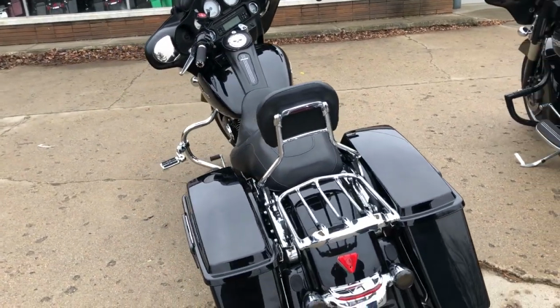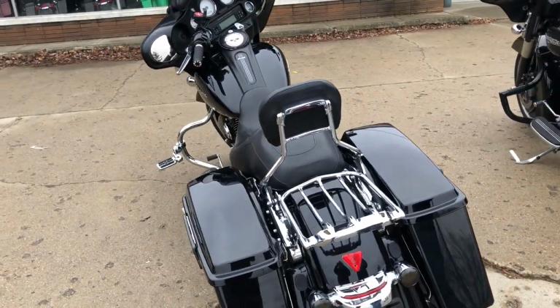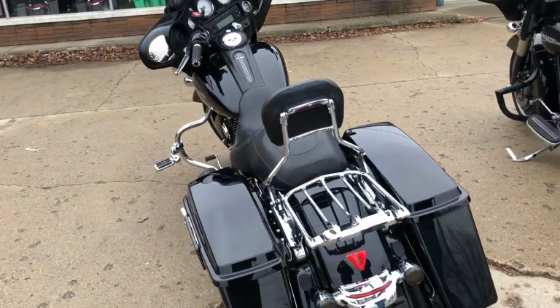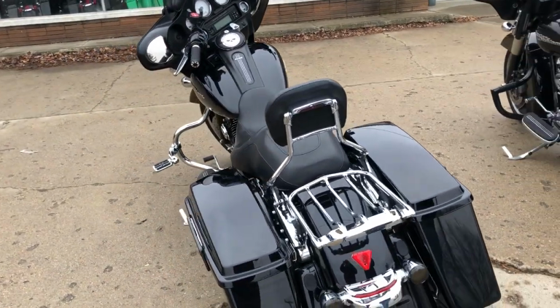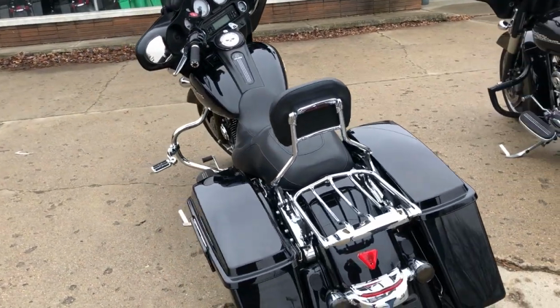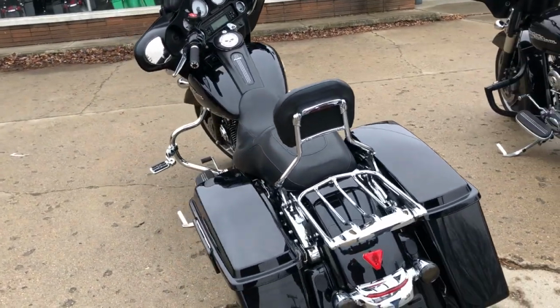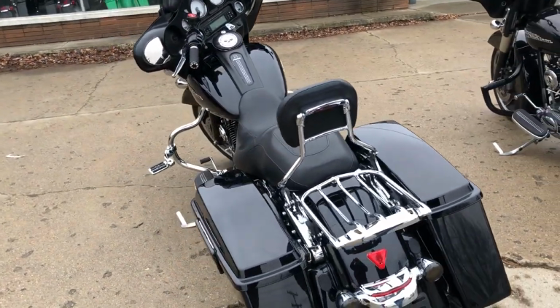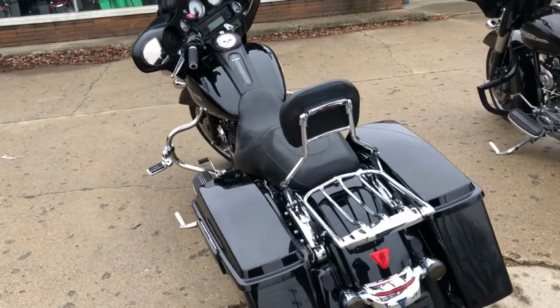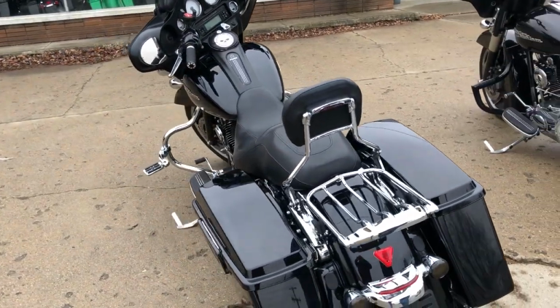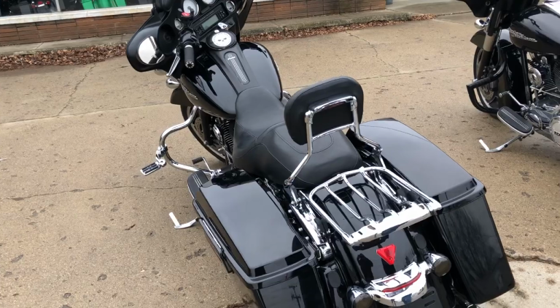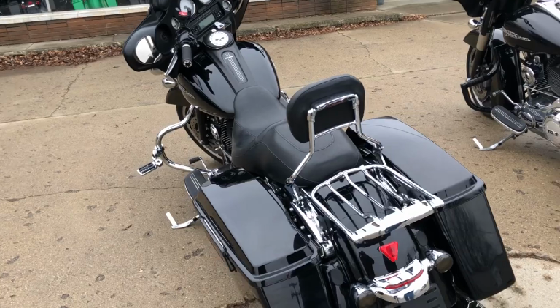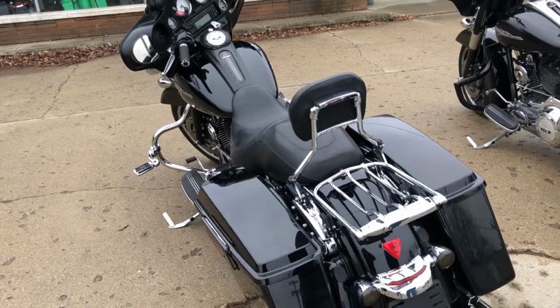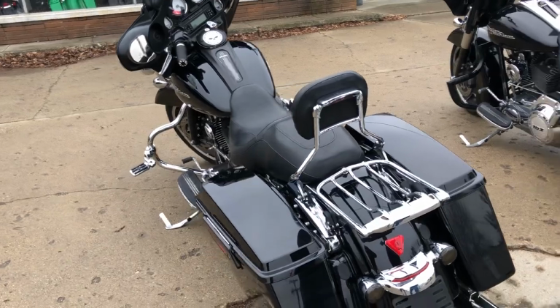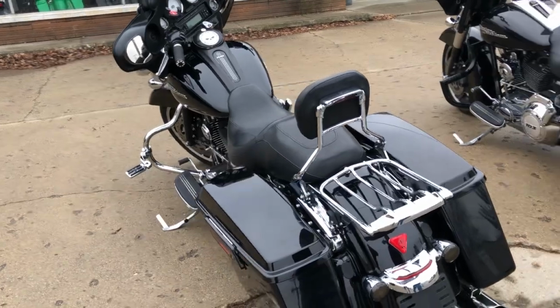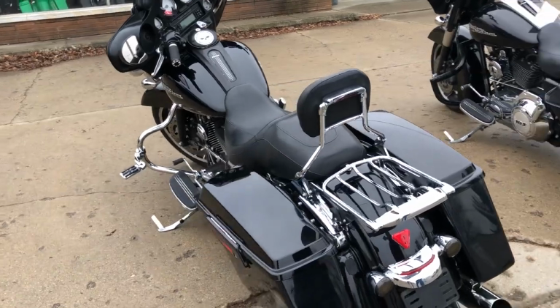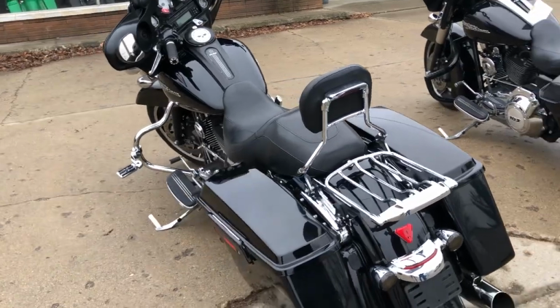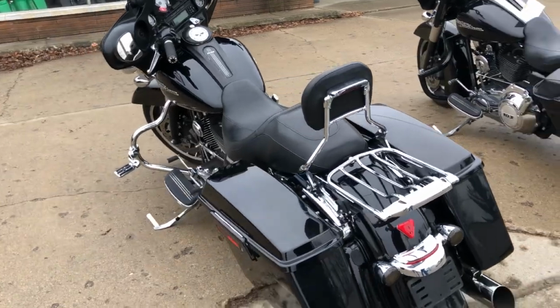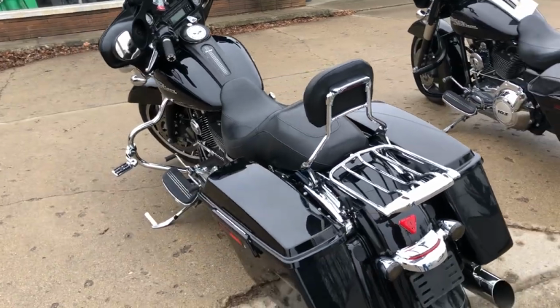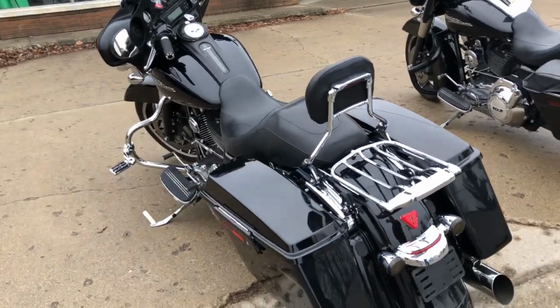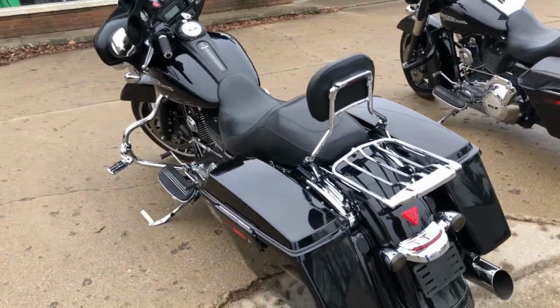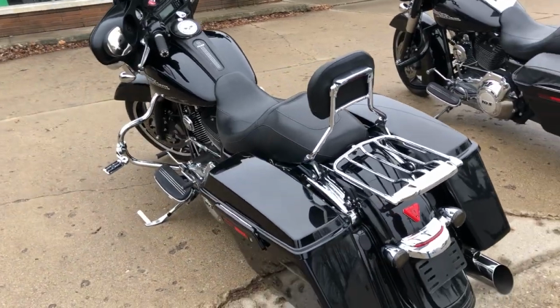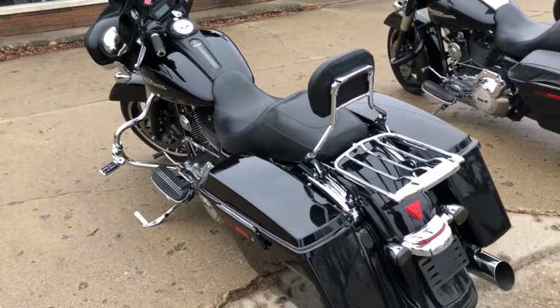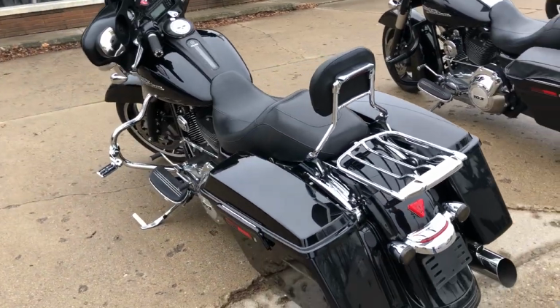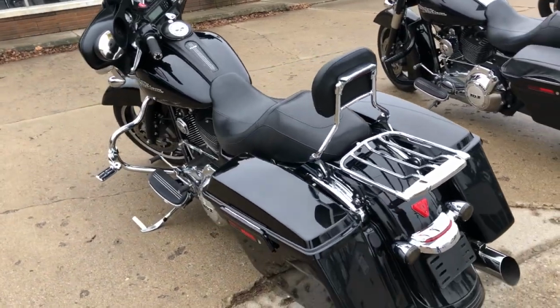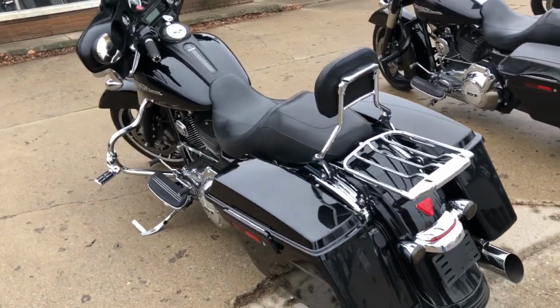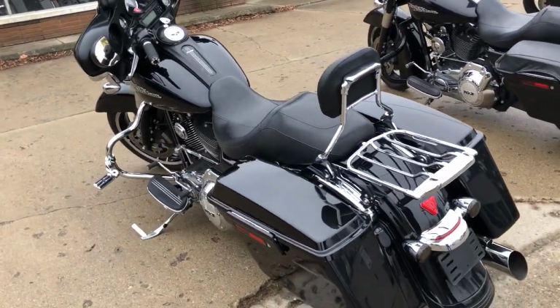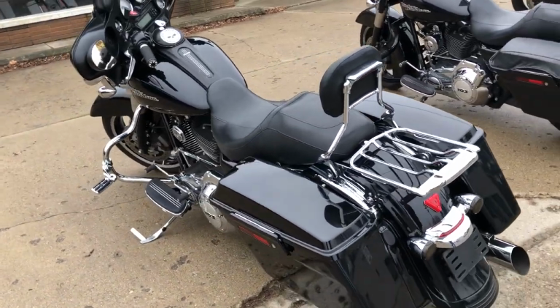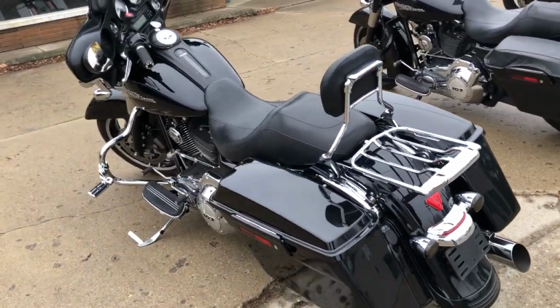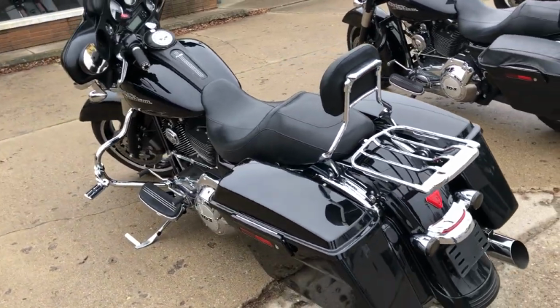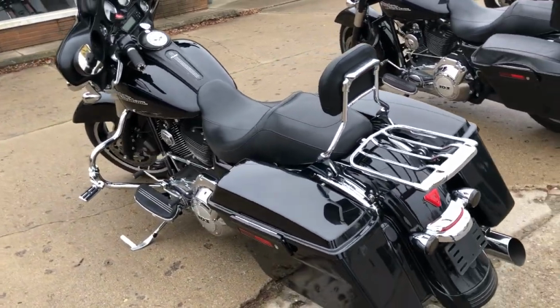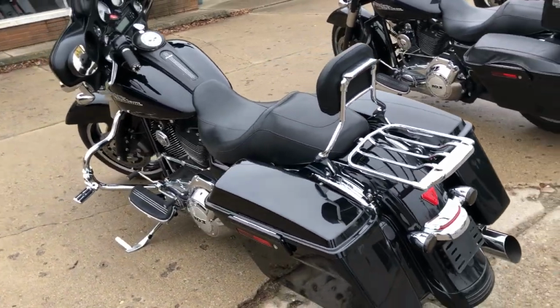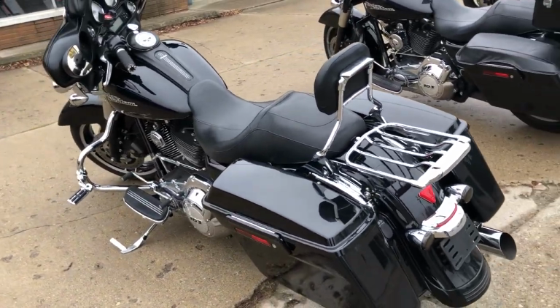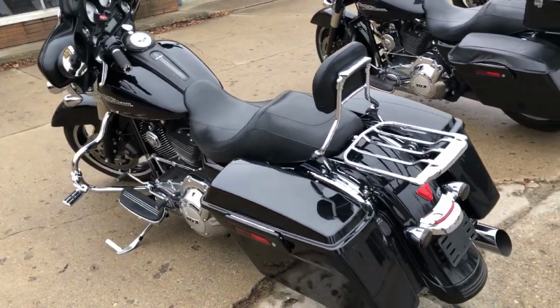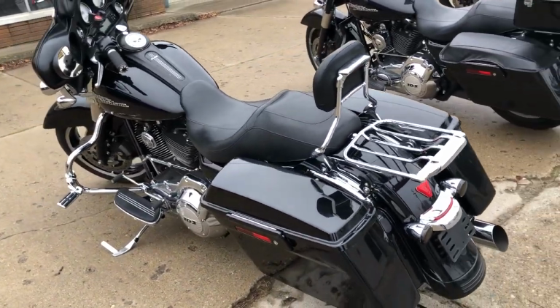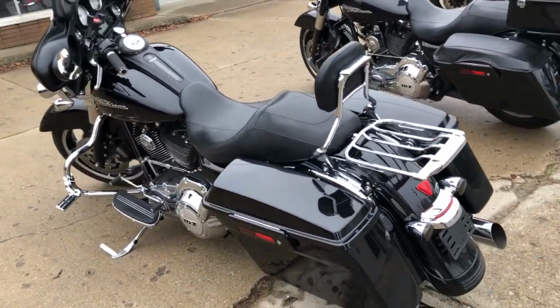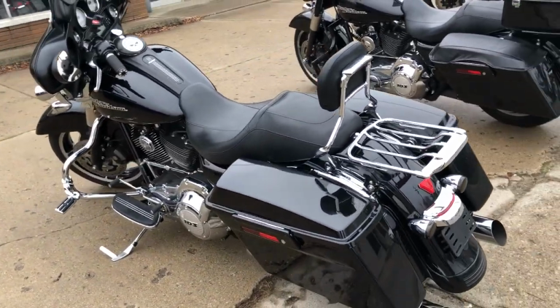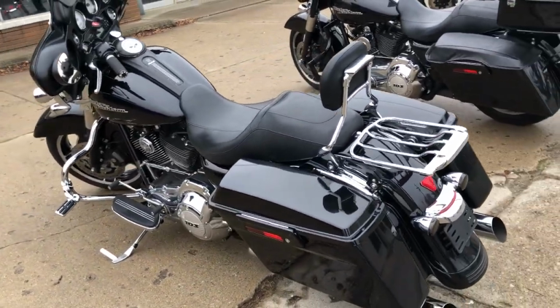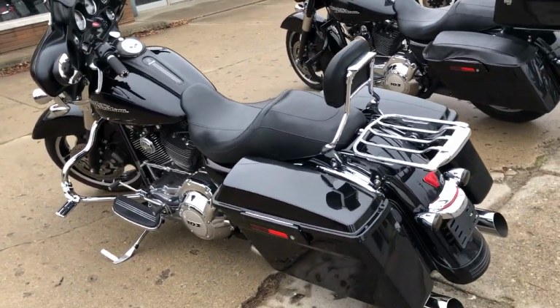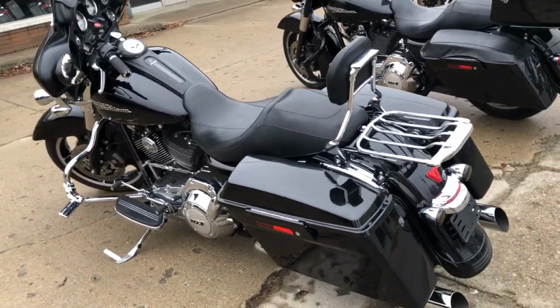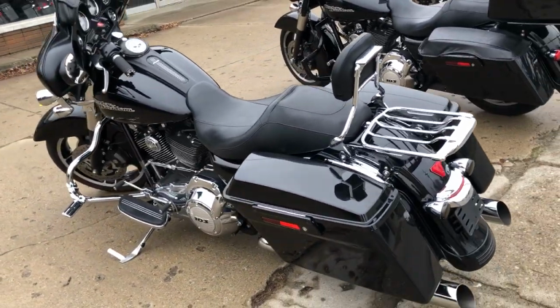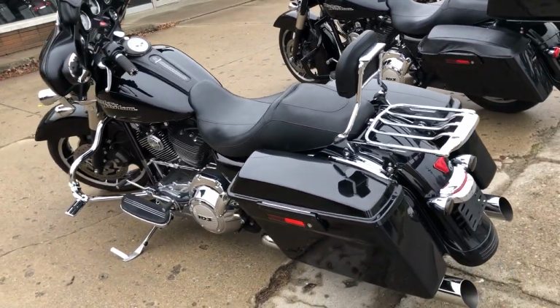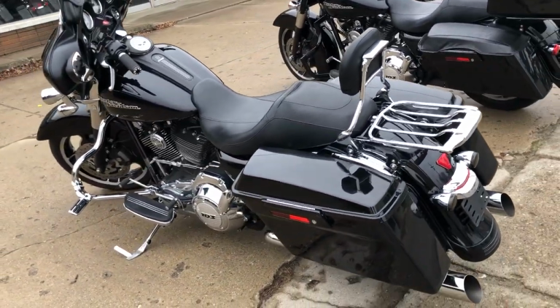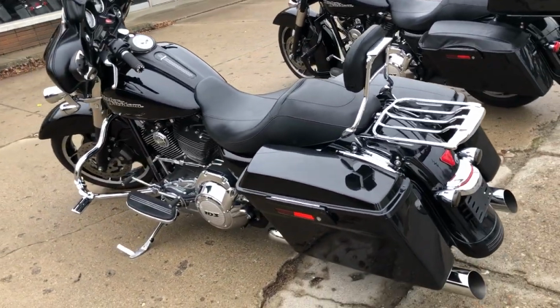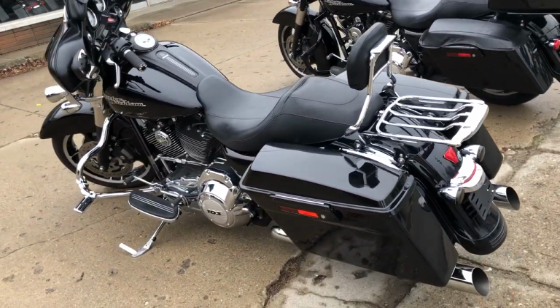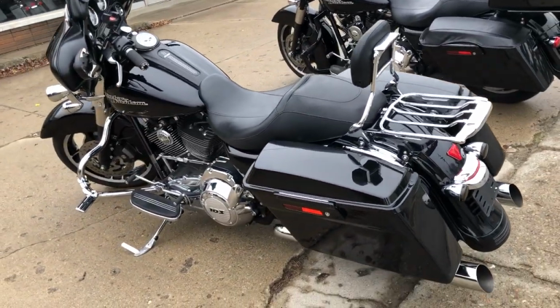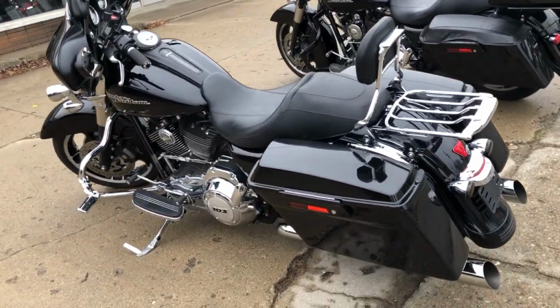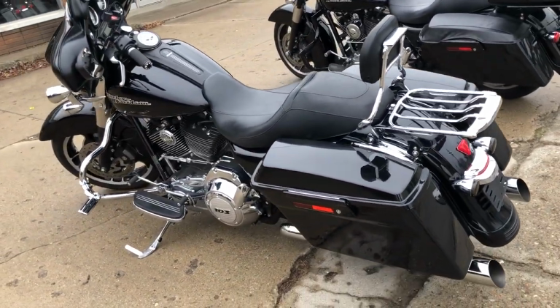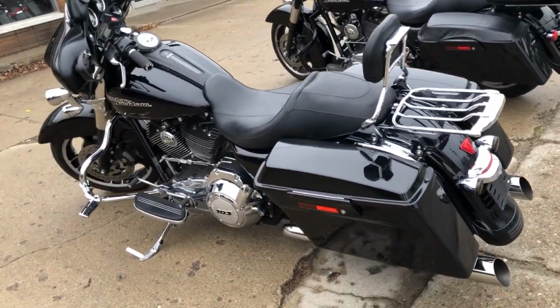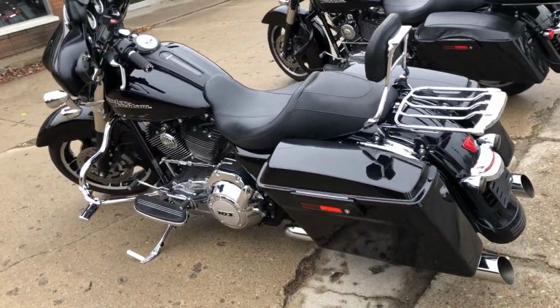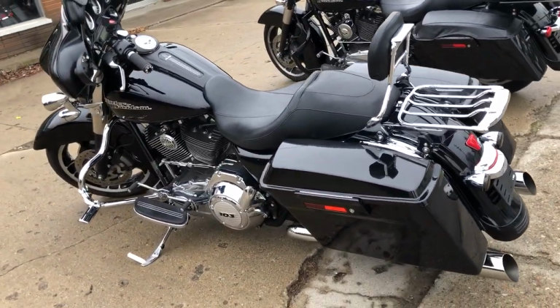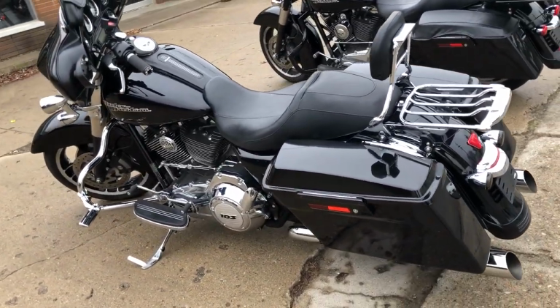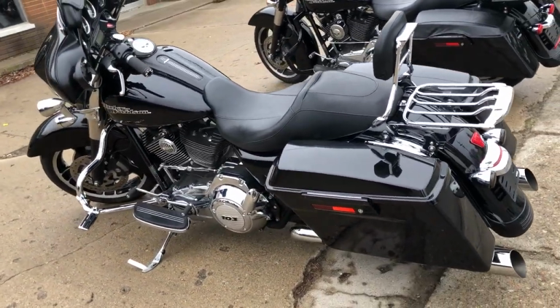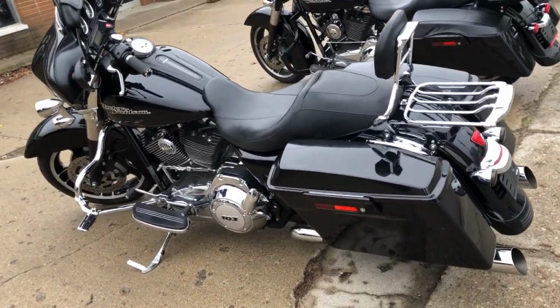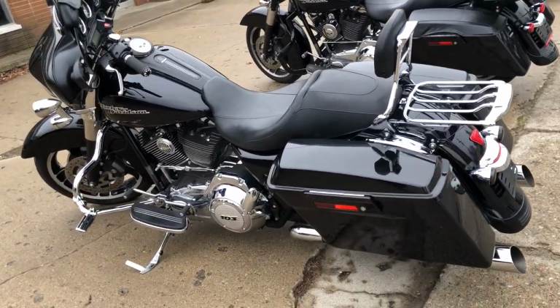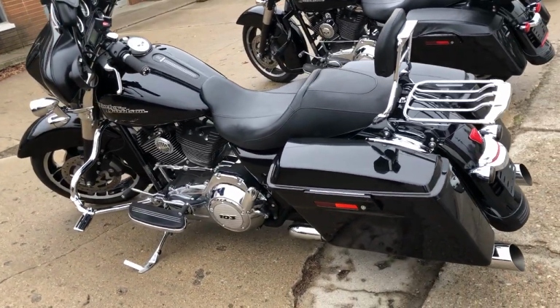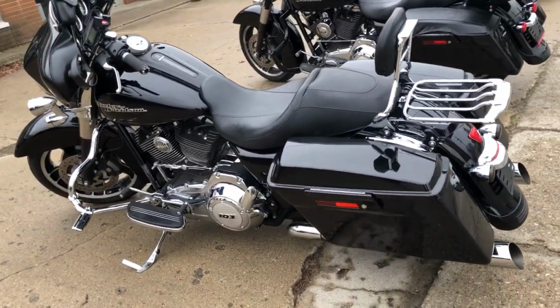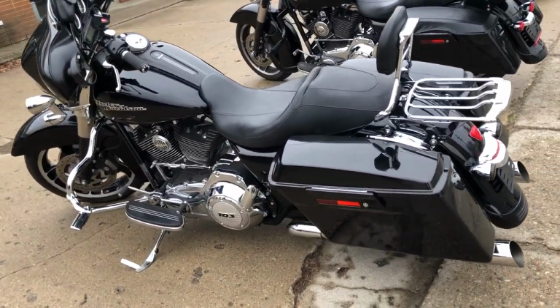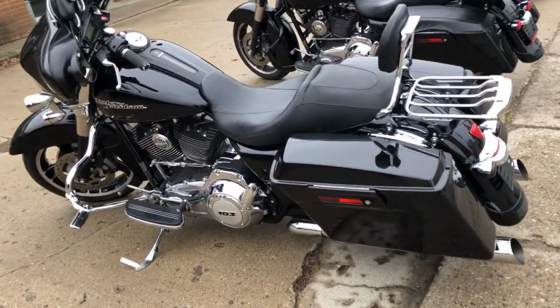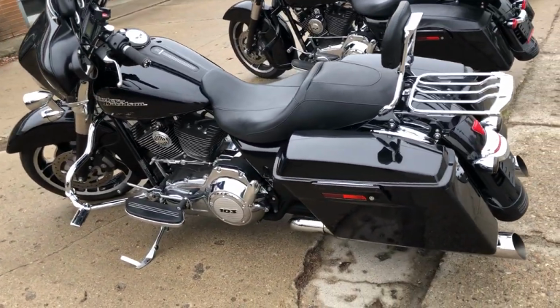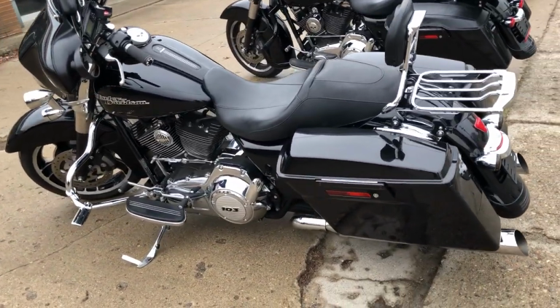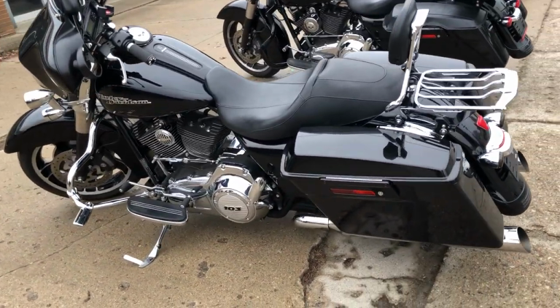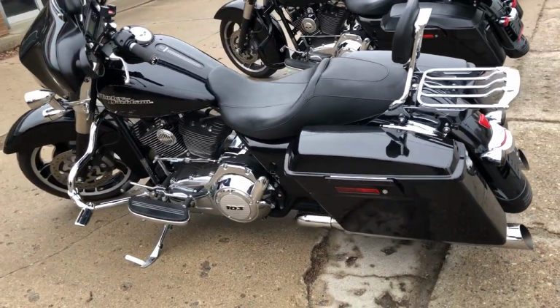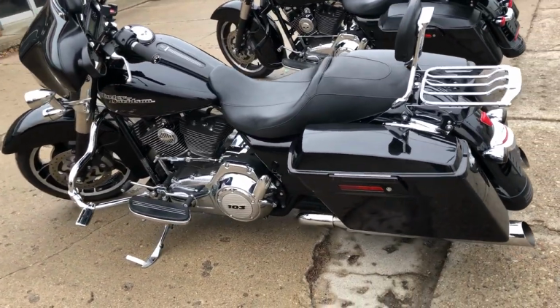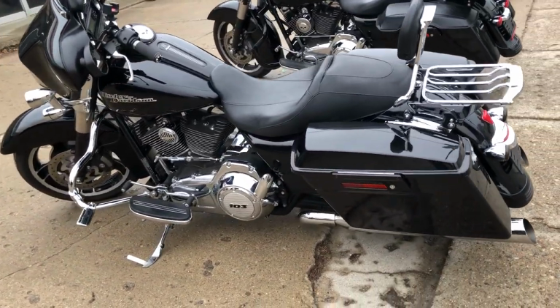It's just been serviced at the dealership, inspected, all fluids changed, and warranty is available. This is a great, great bike for the money.